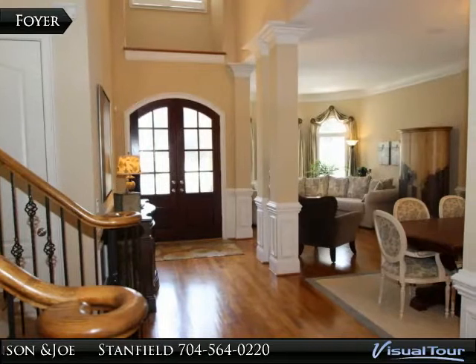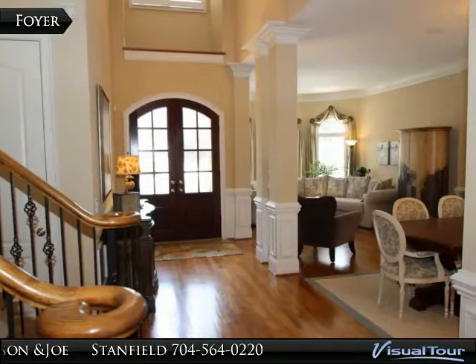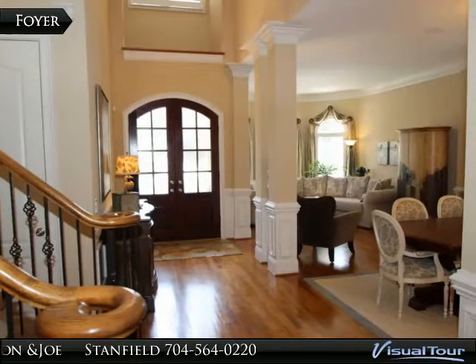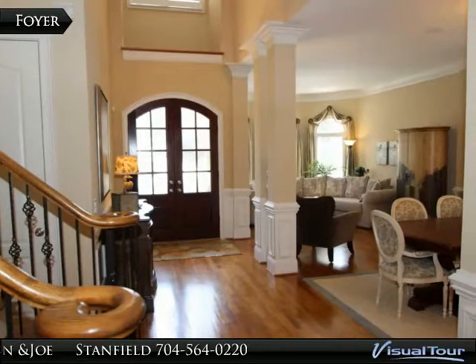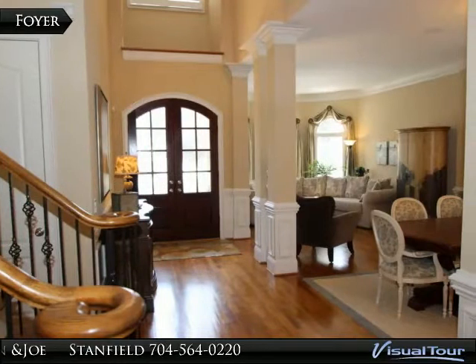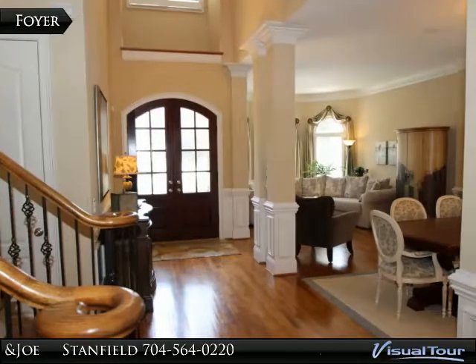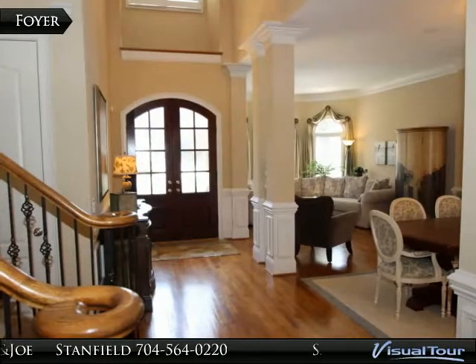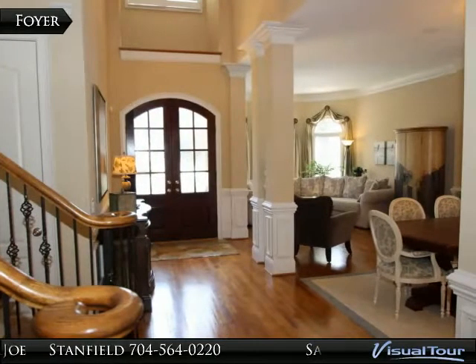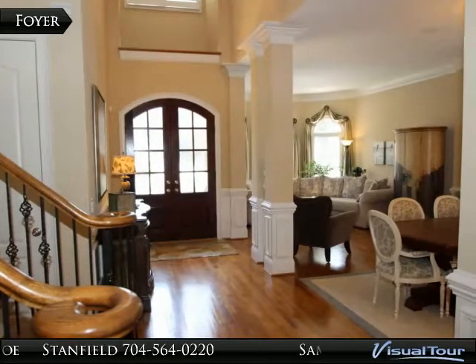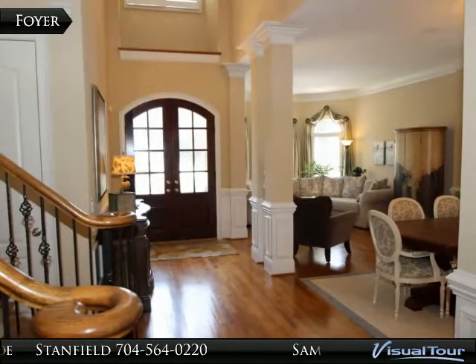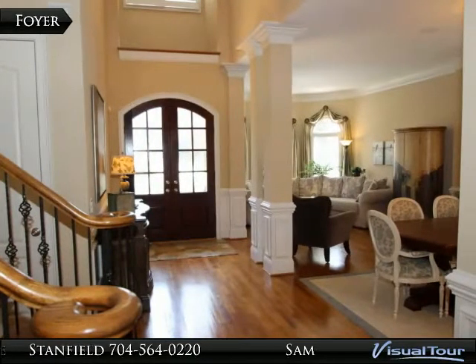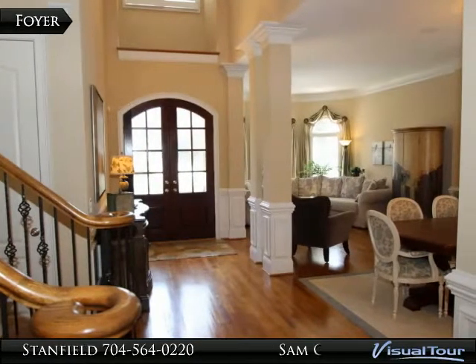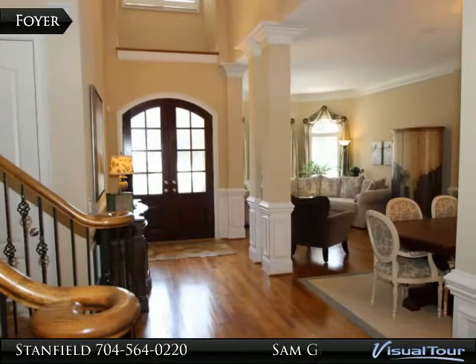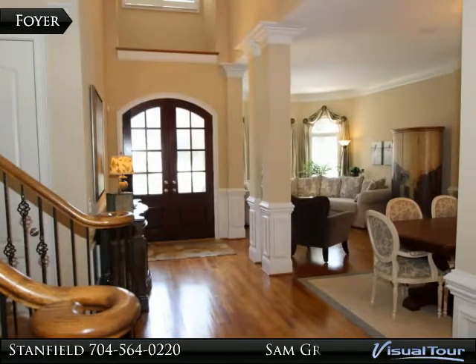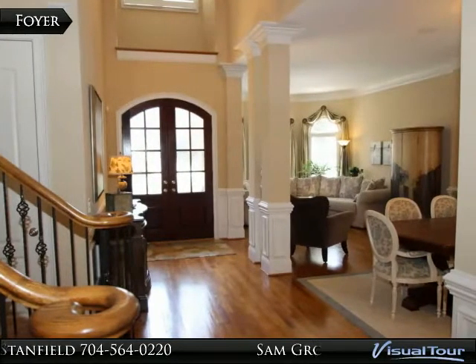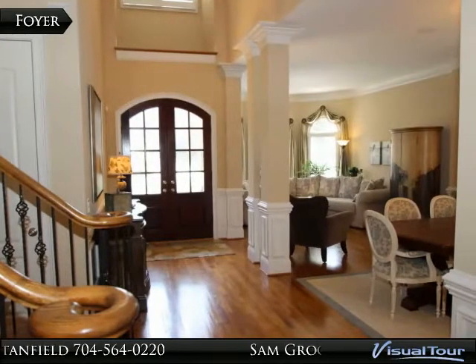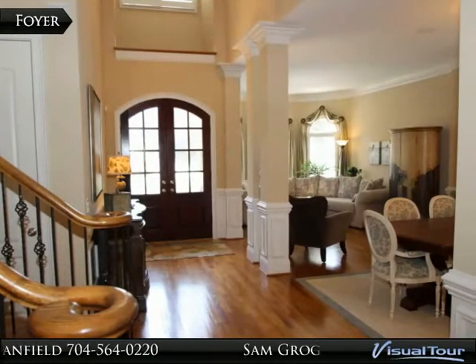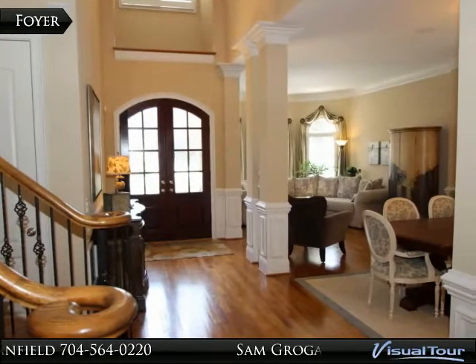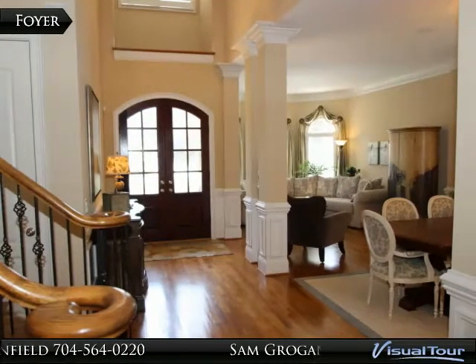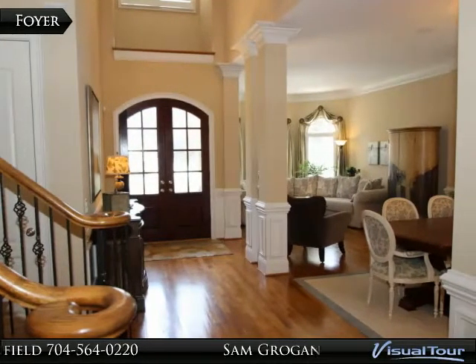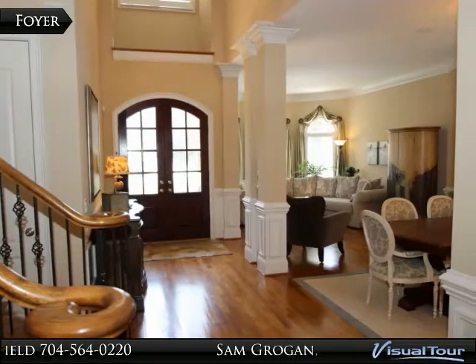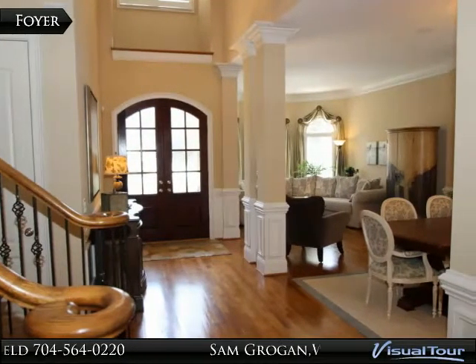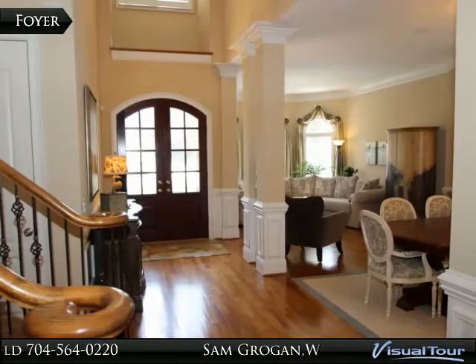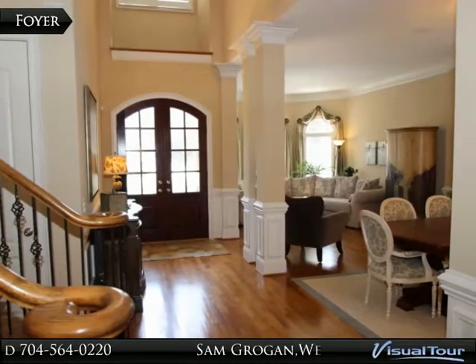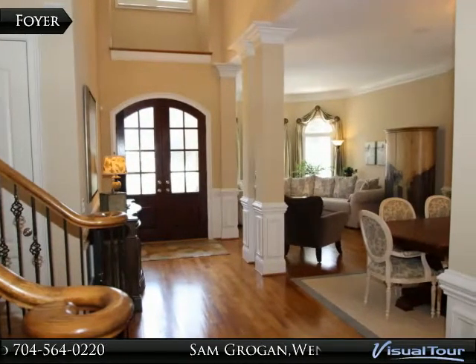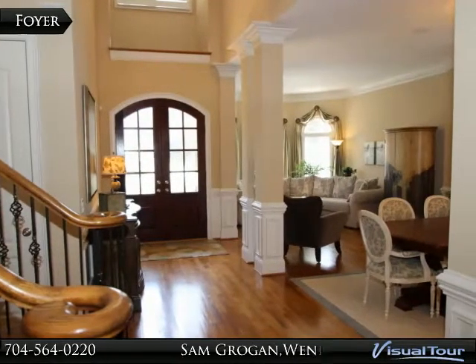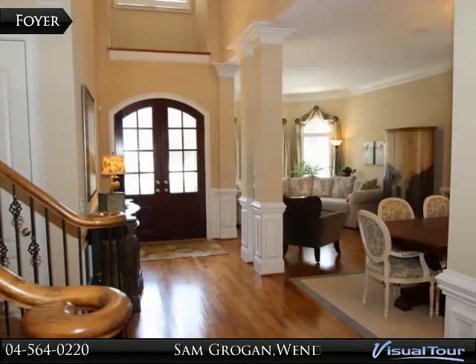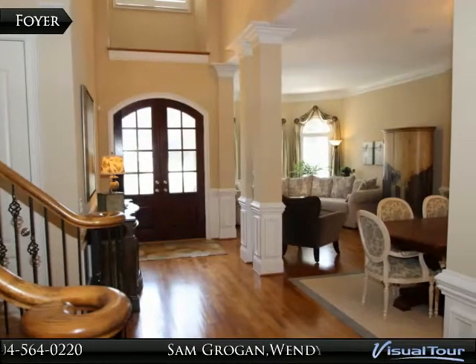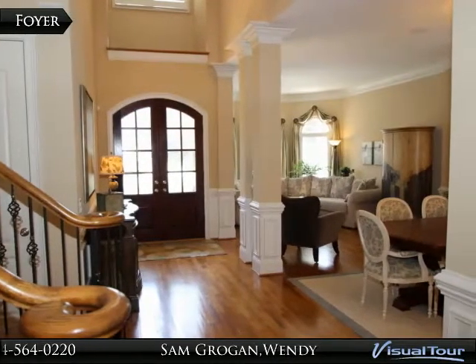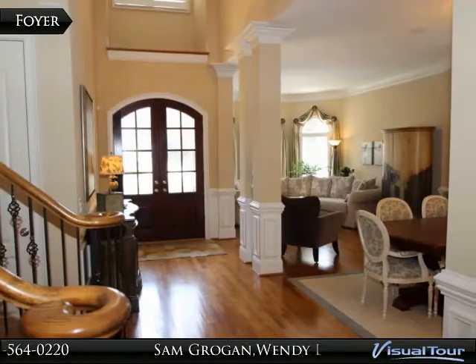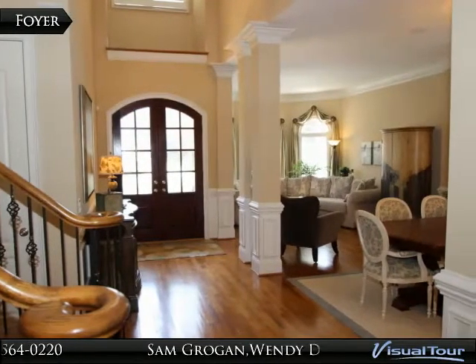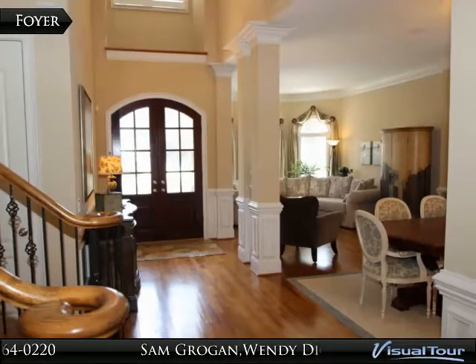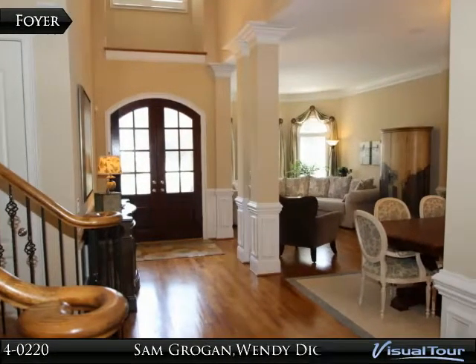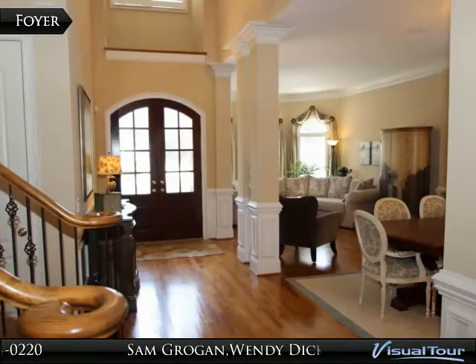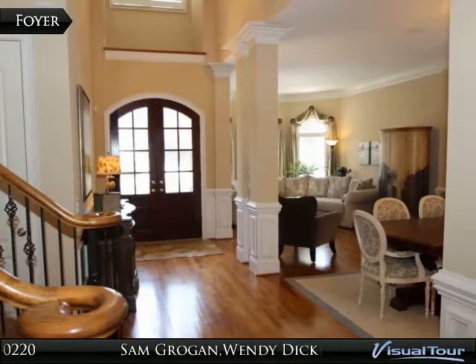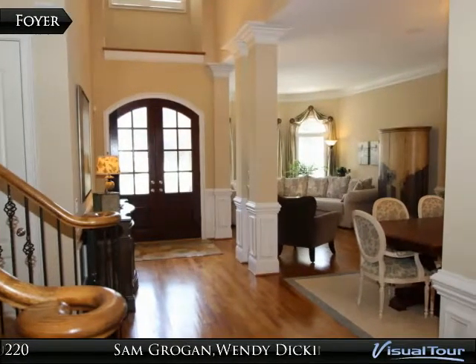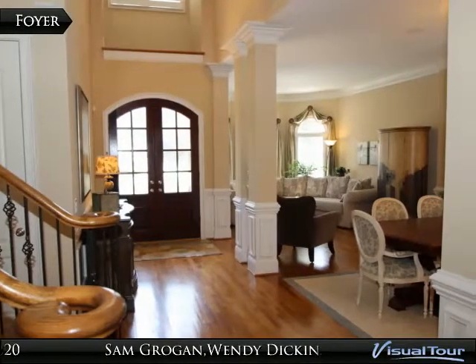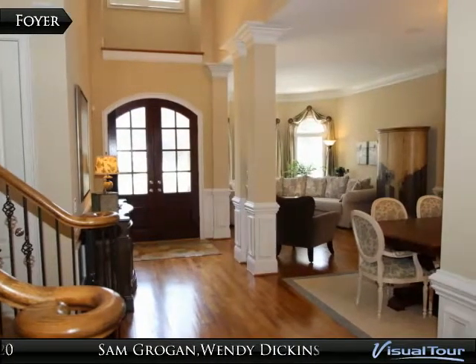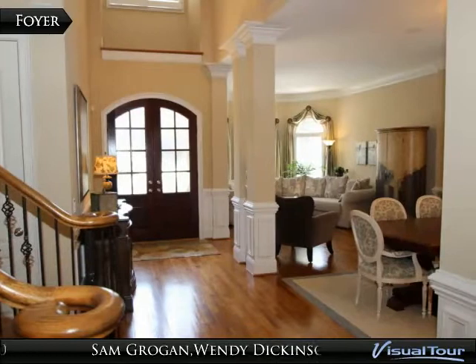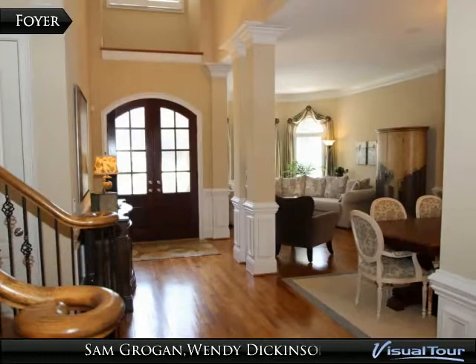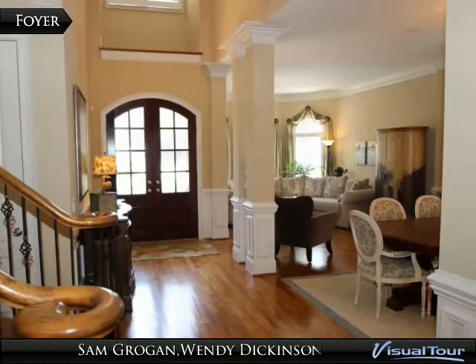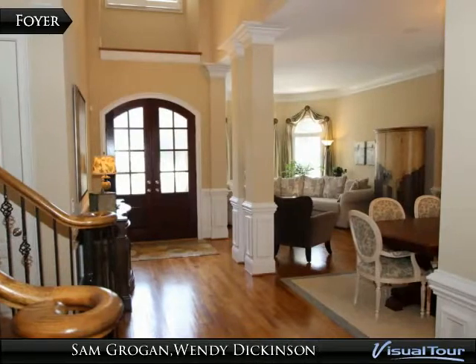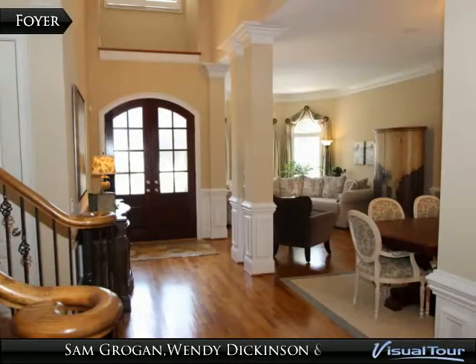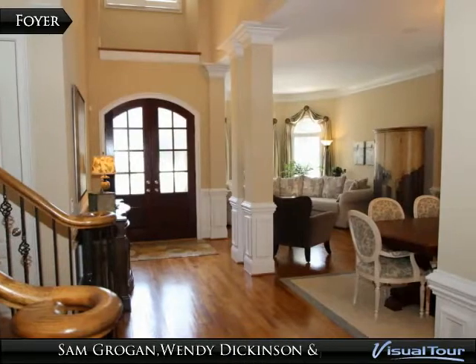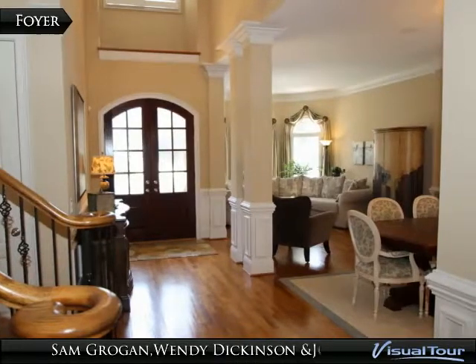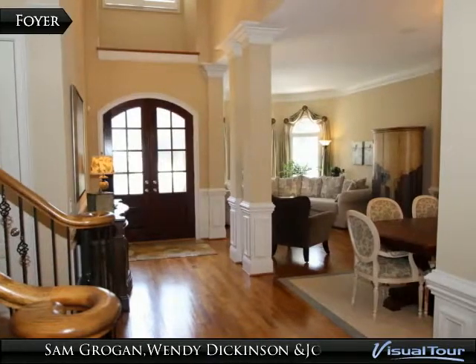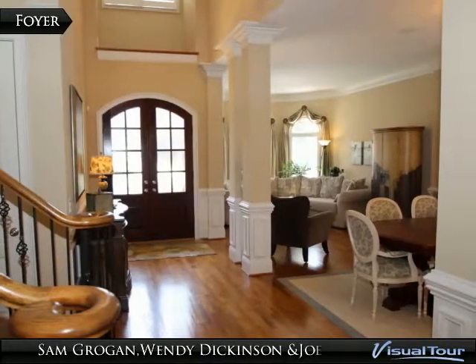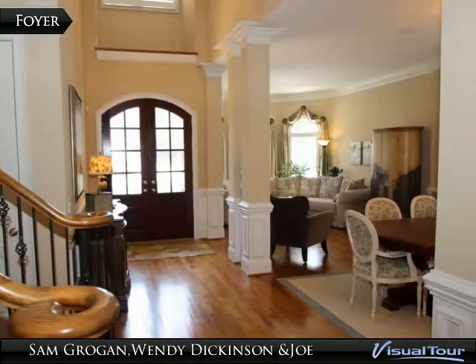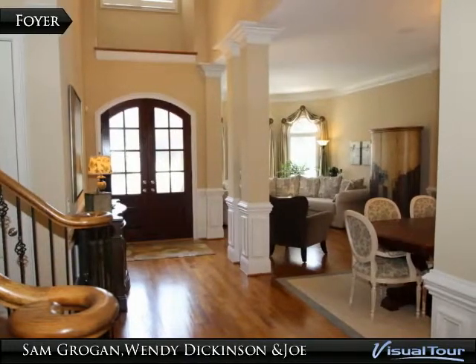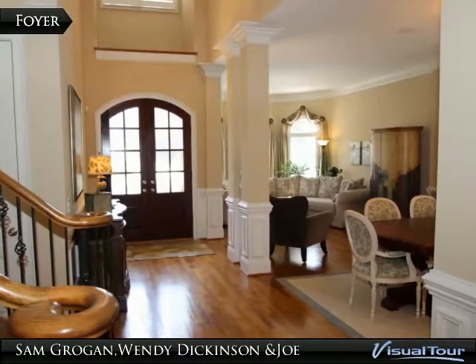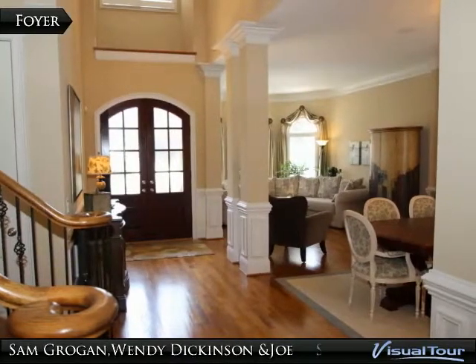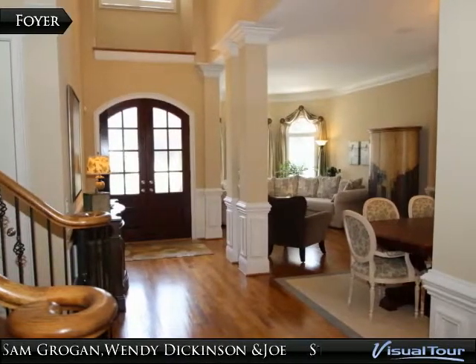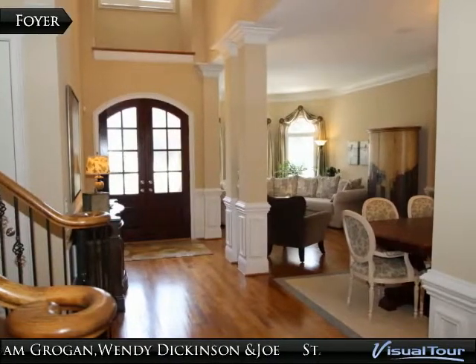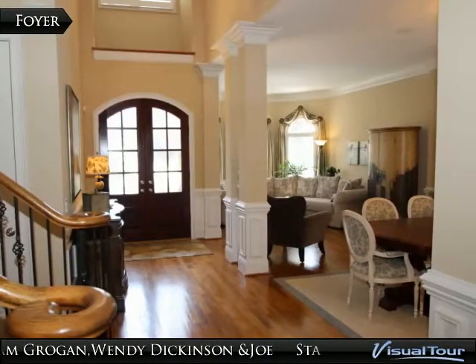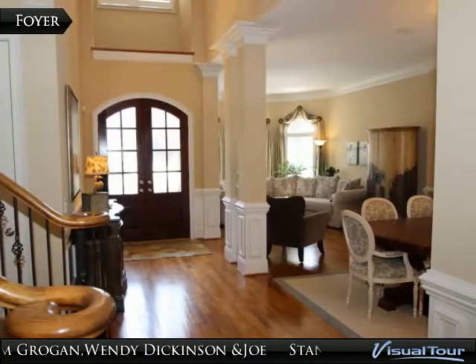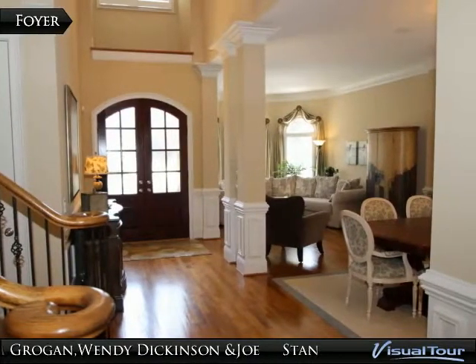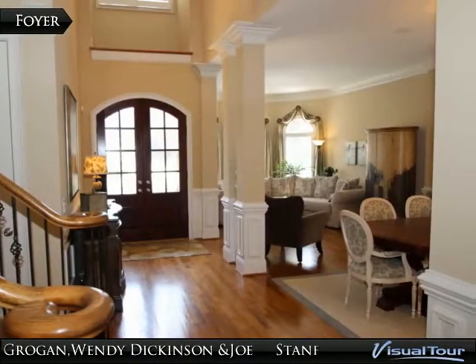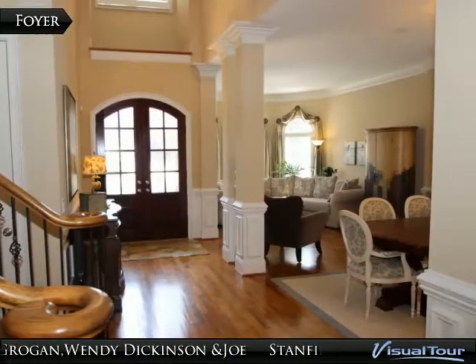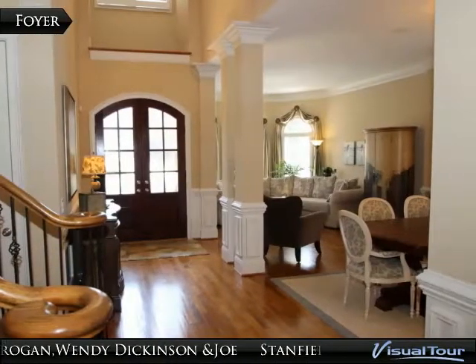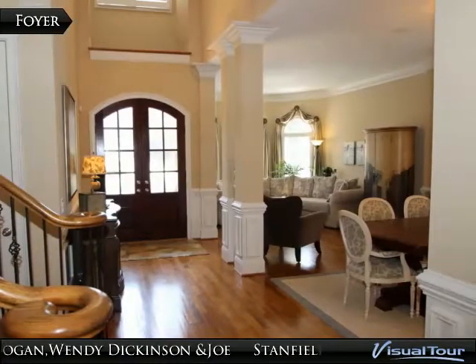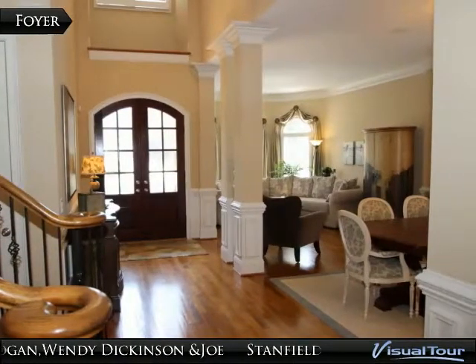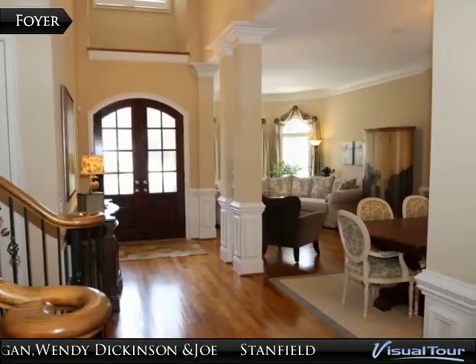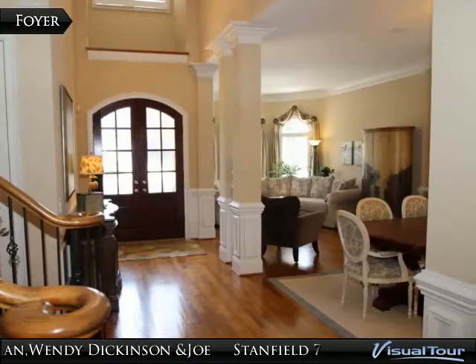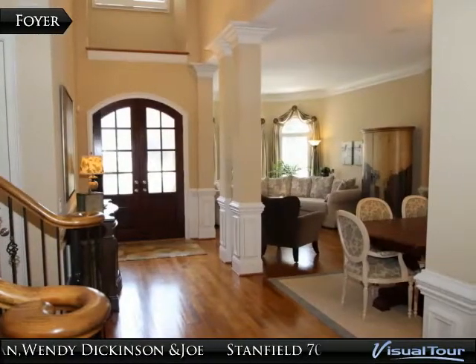The dramatic foyer features custom Brazilian cherry doors, hardwood floors, extensive wainscoting, and a vaulted ceiling.